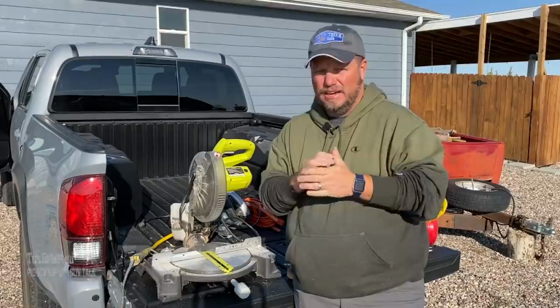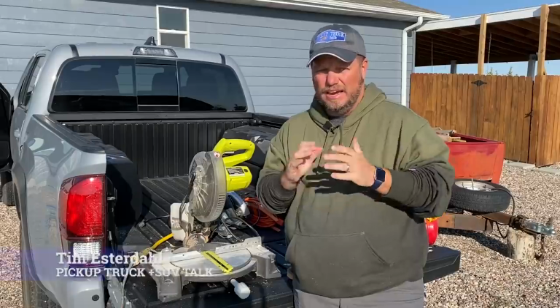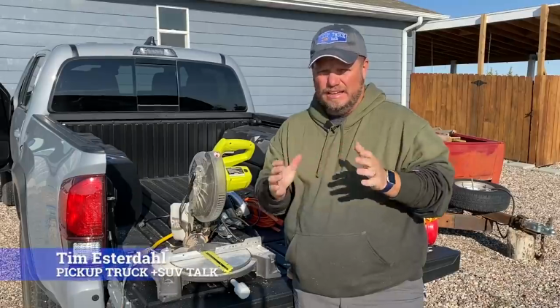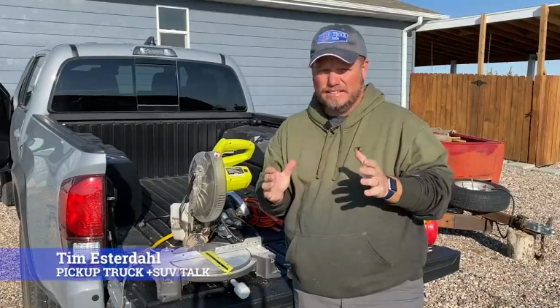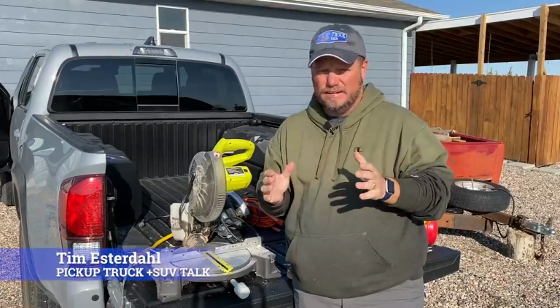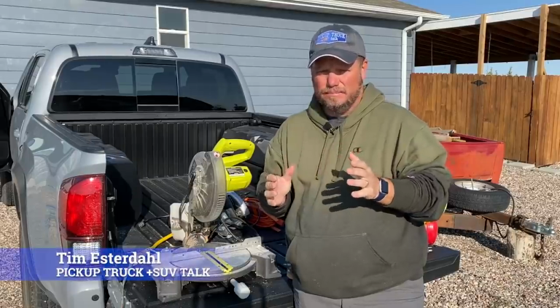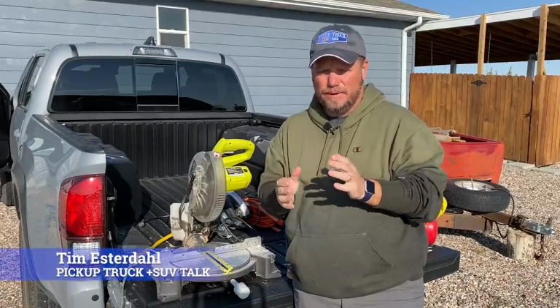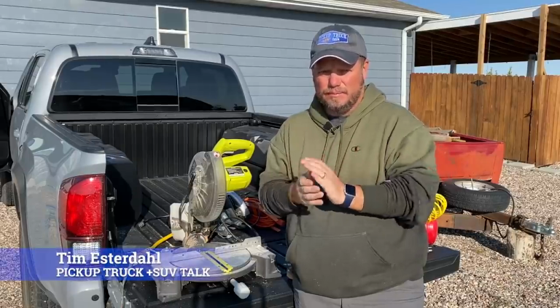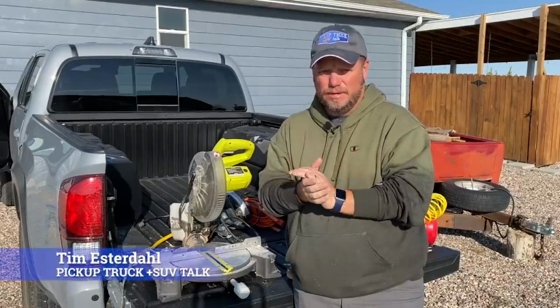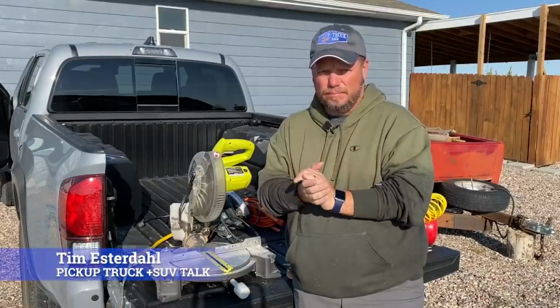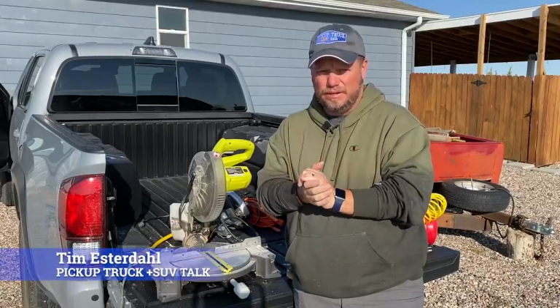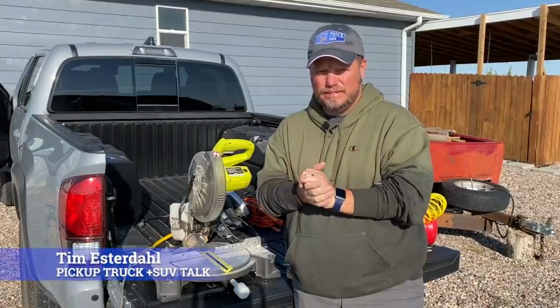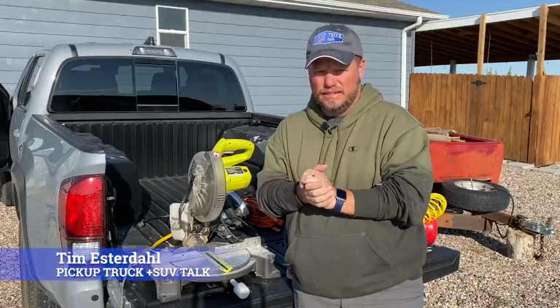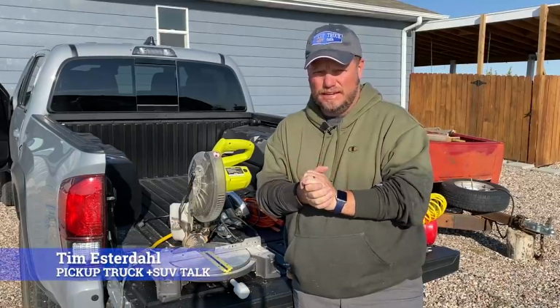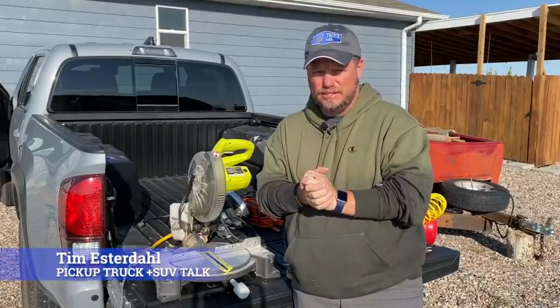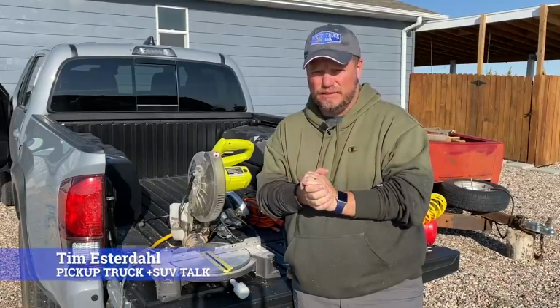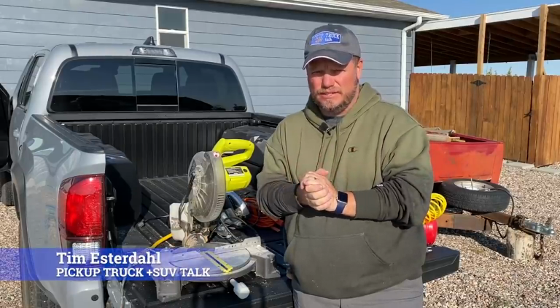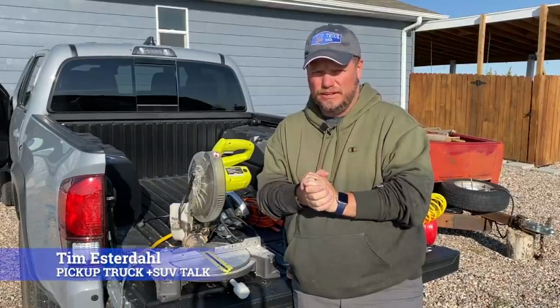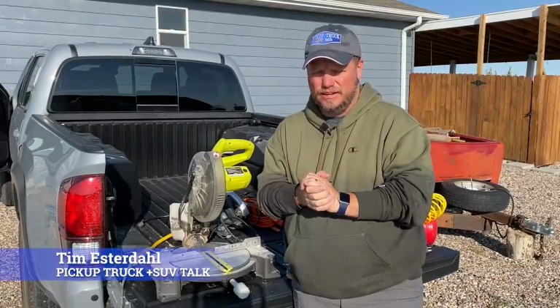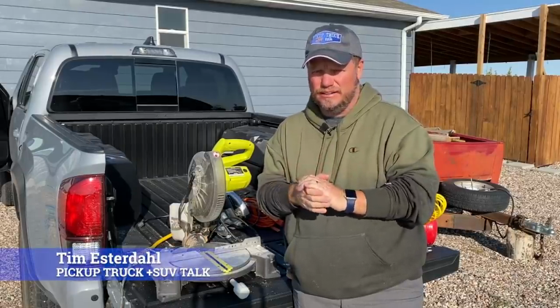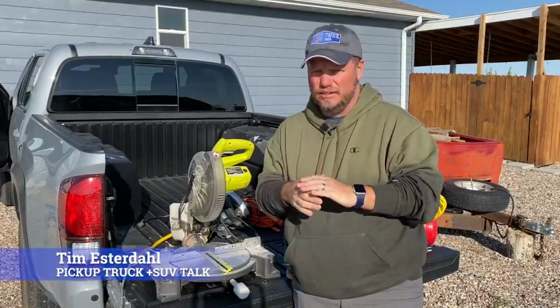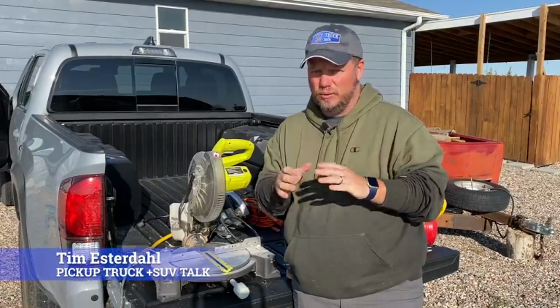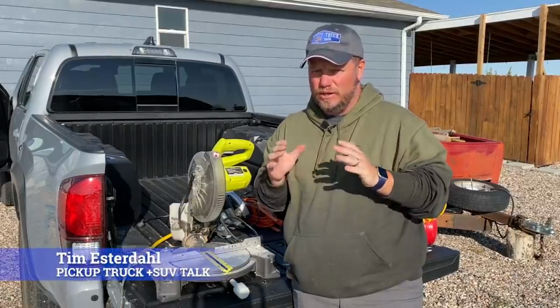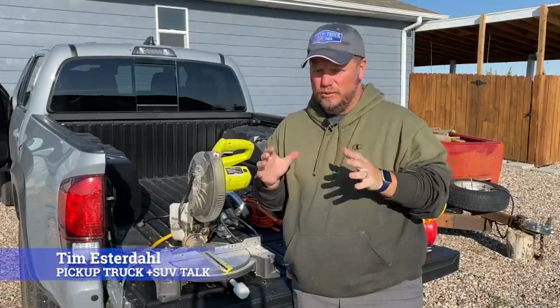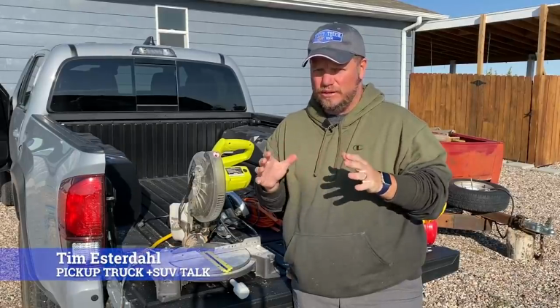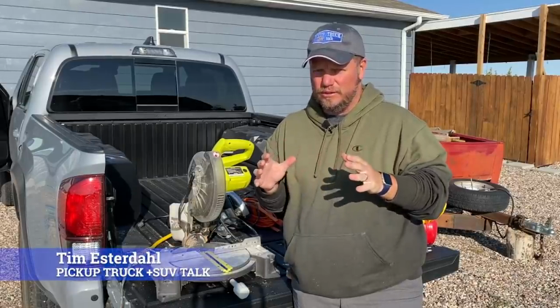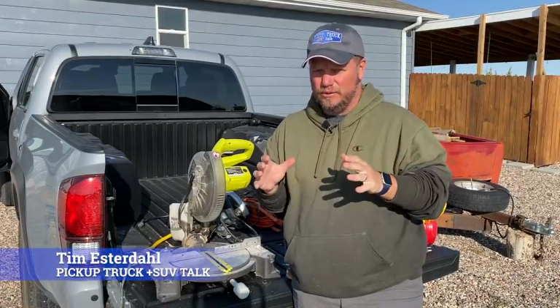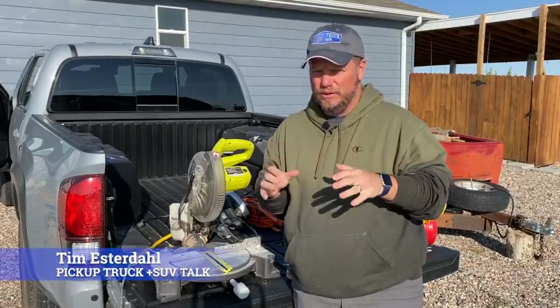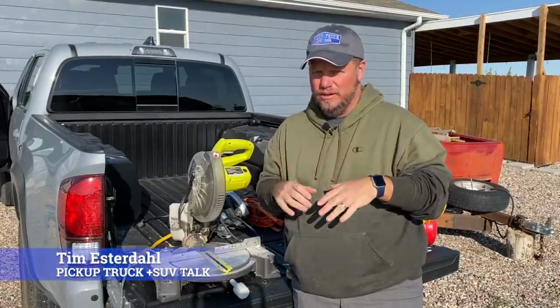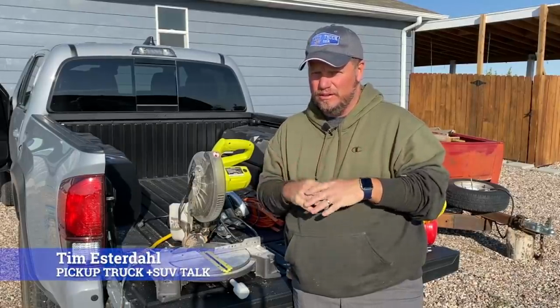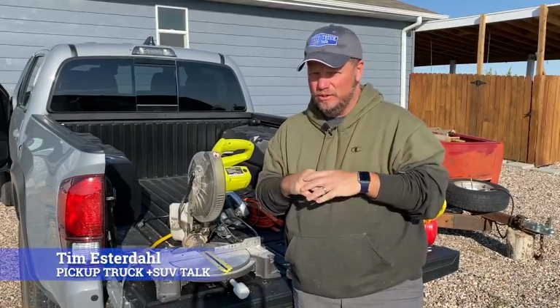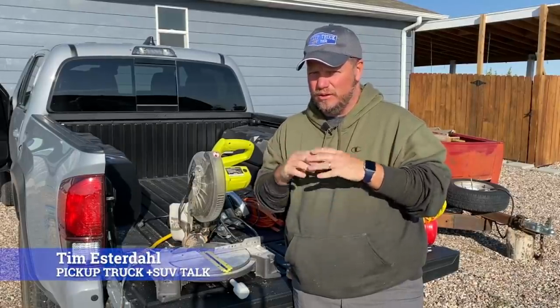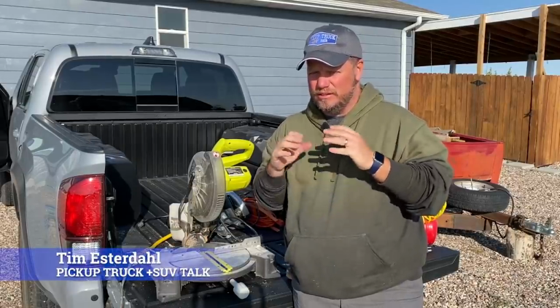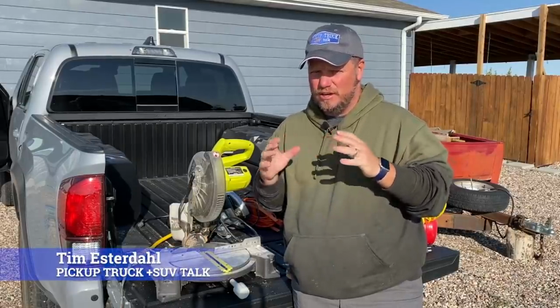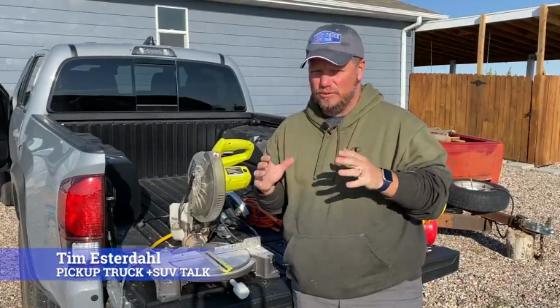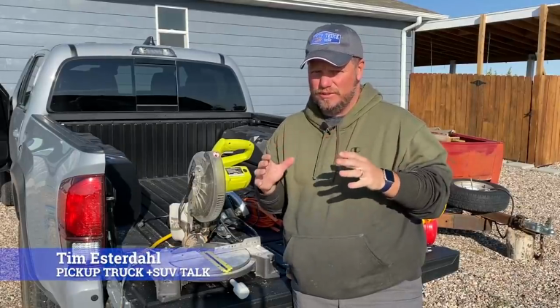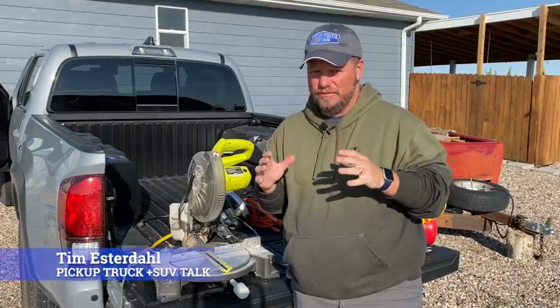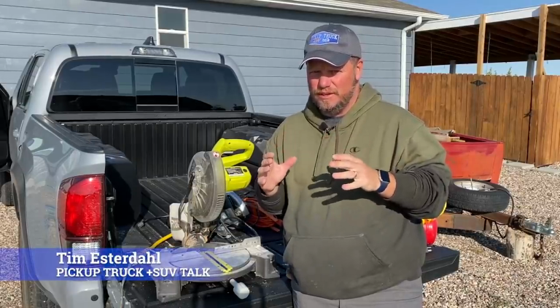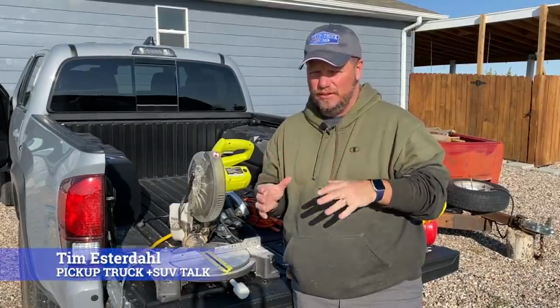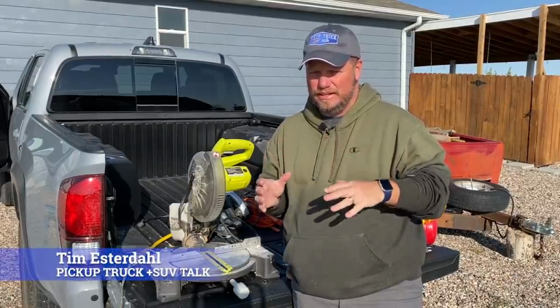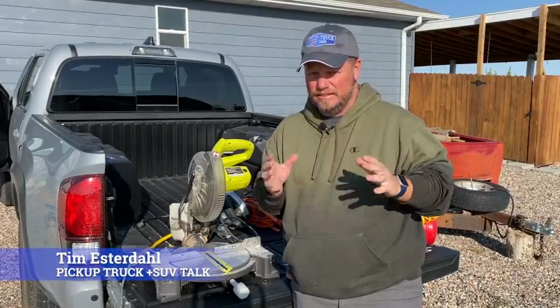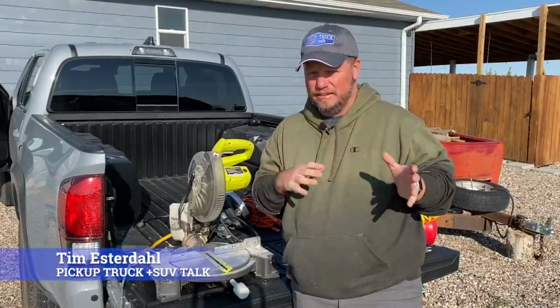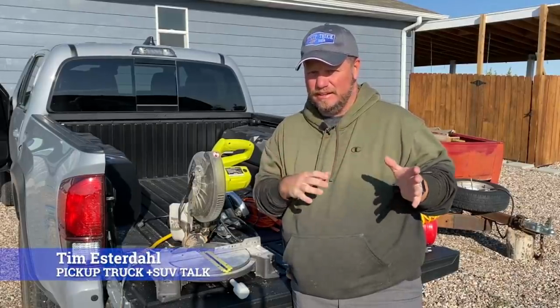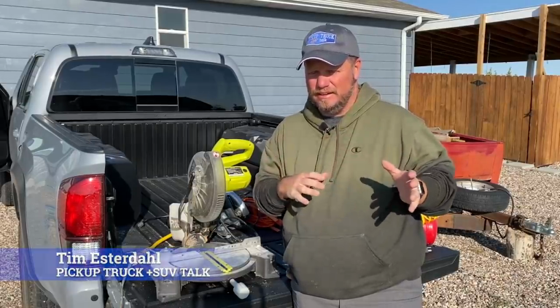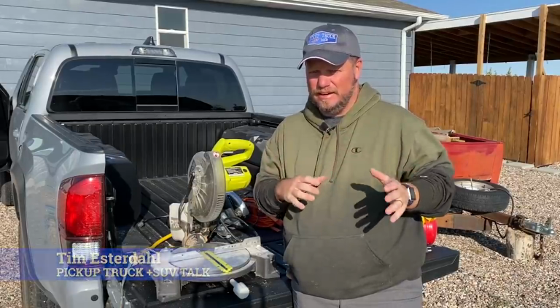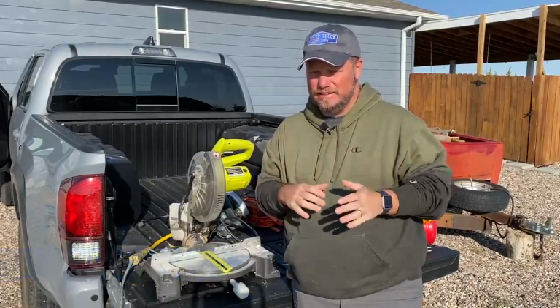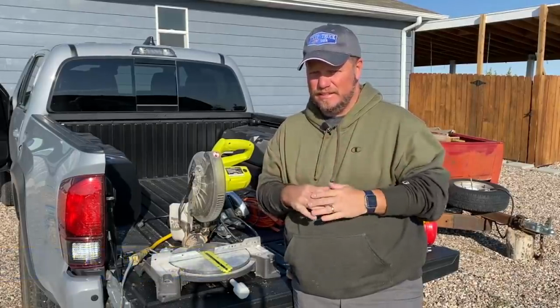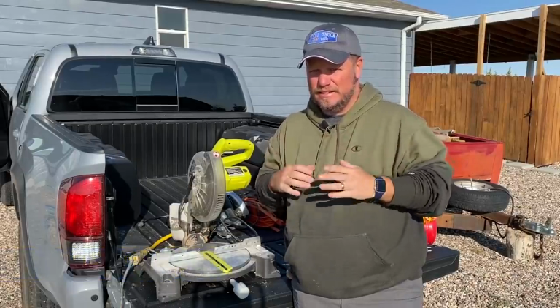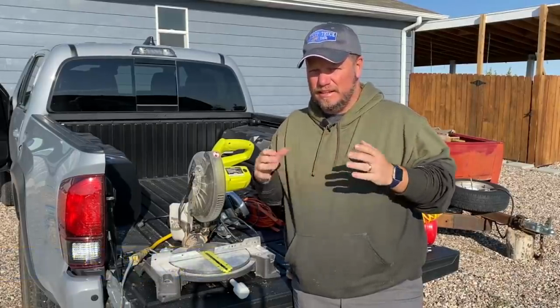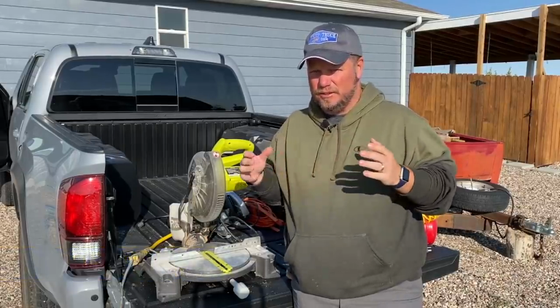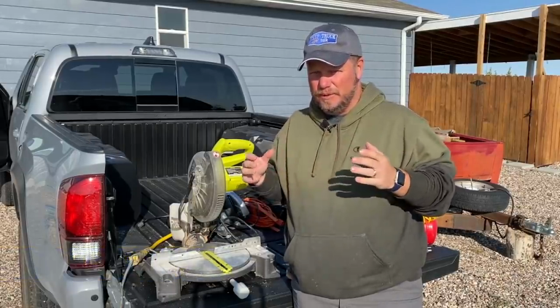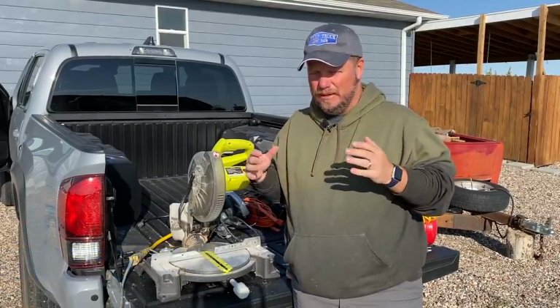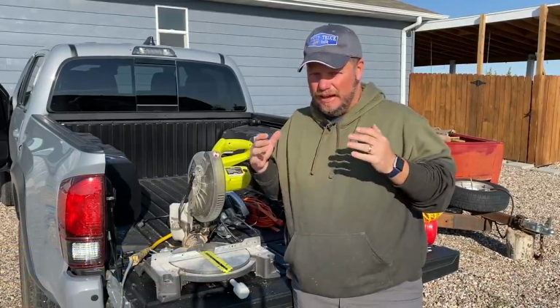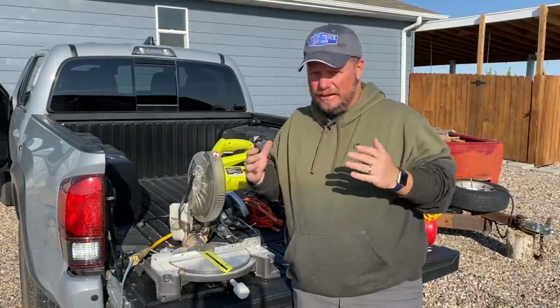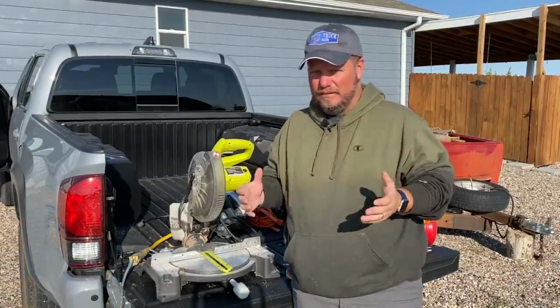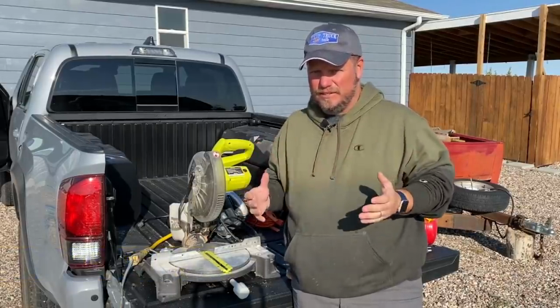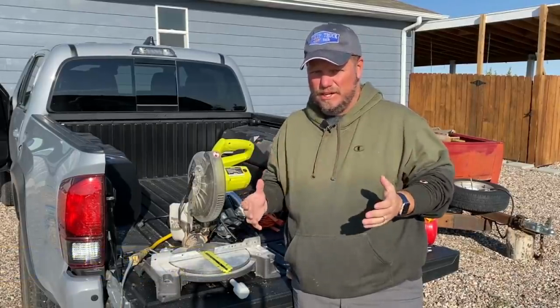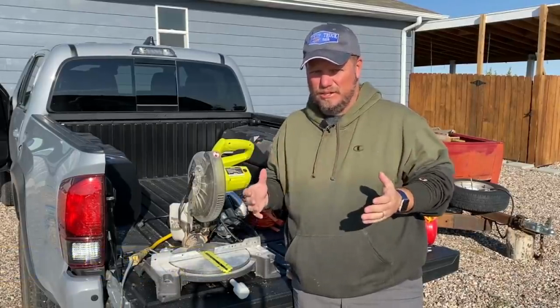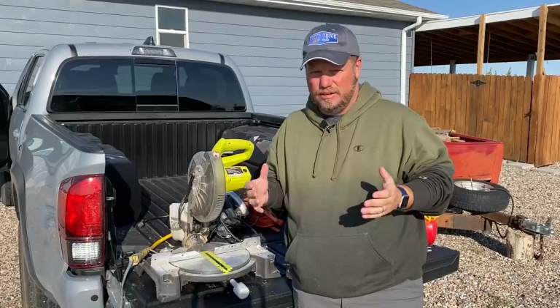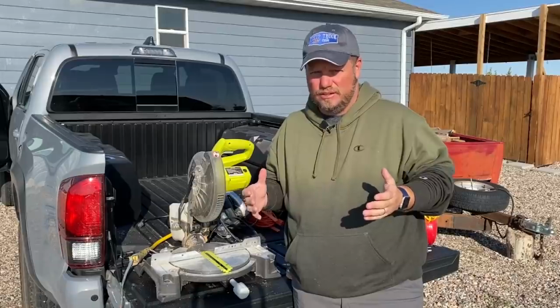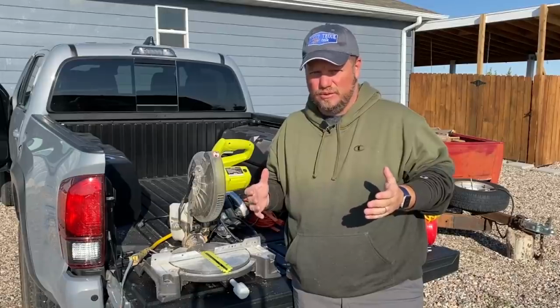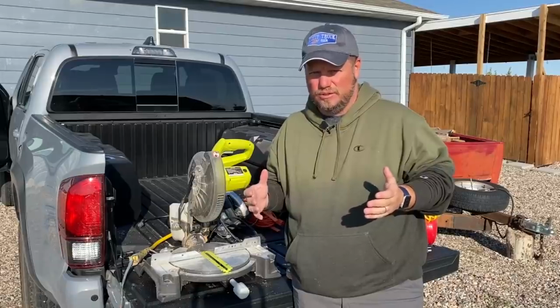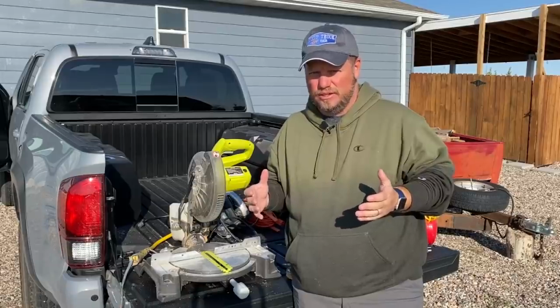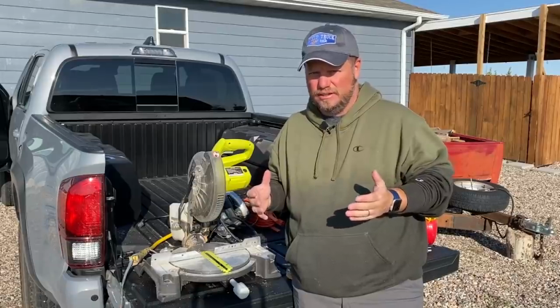Hey, it's Tim, Pickup Truck Plus SUV Talk, and the 2022 Toyota Tundra was unveiled last Sunday. And since then, there's been a lot of conversation on this new truck.